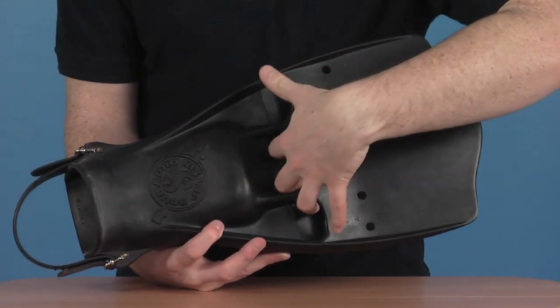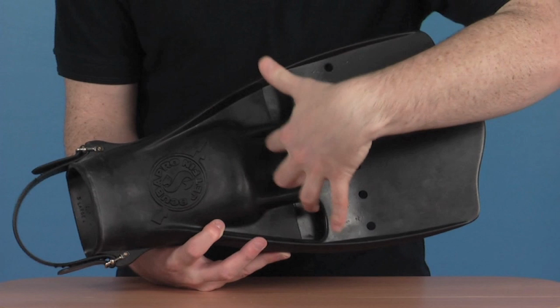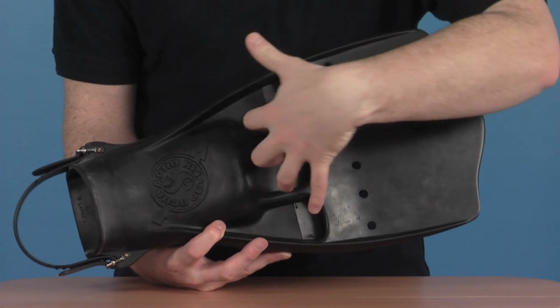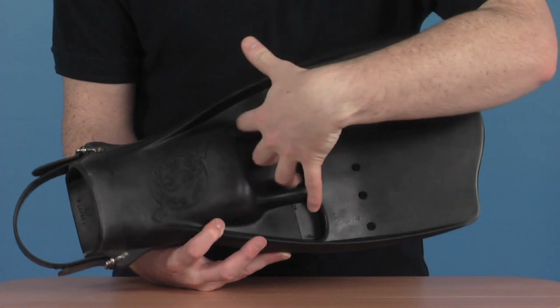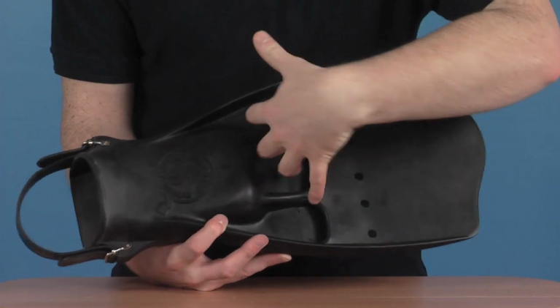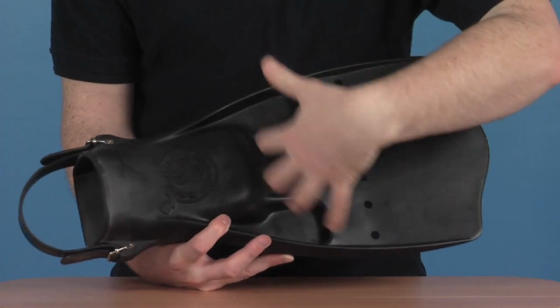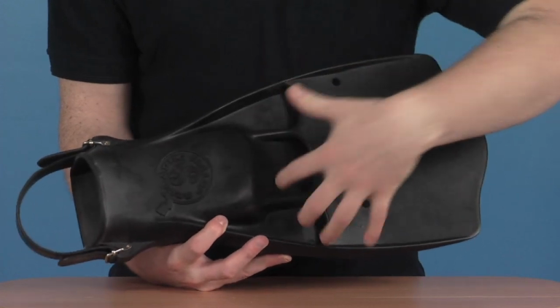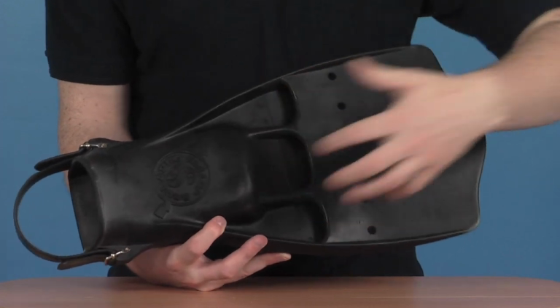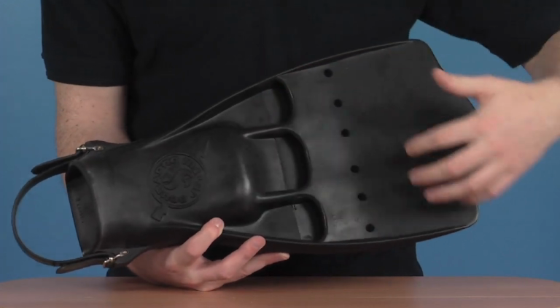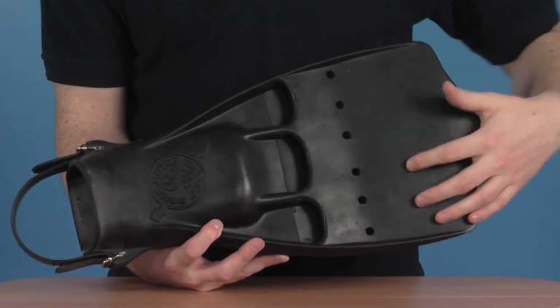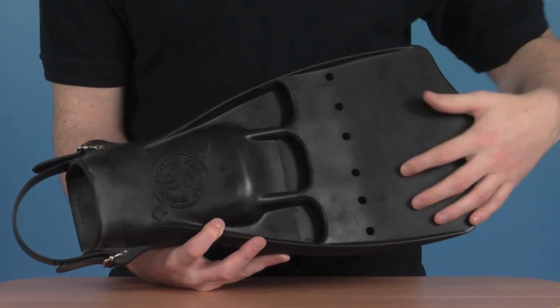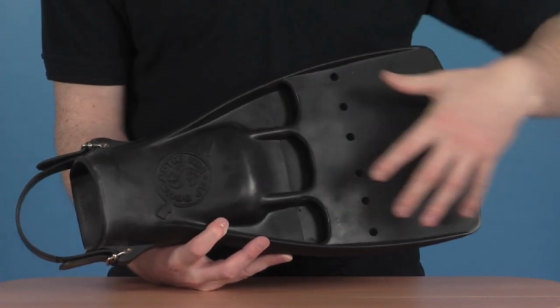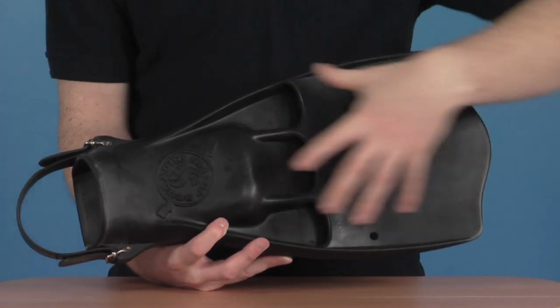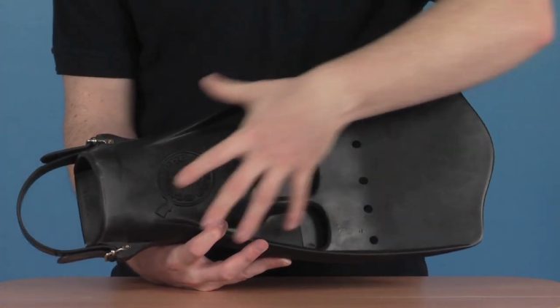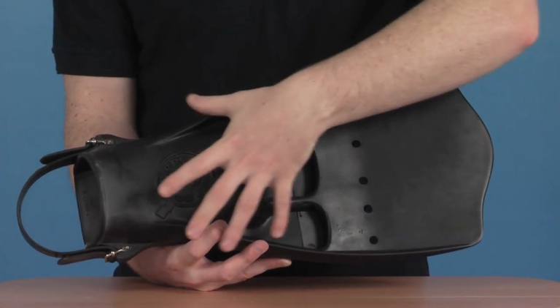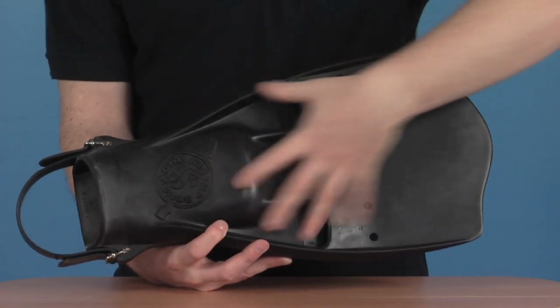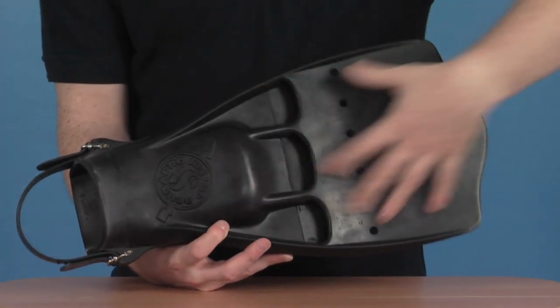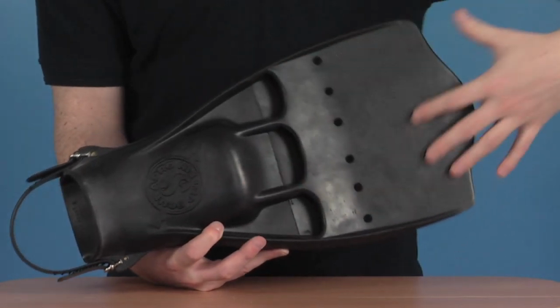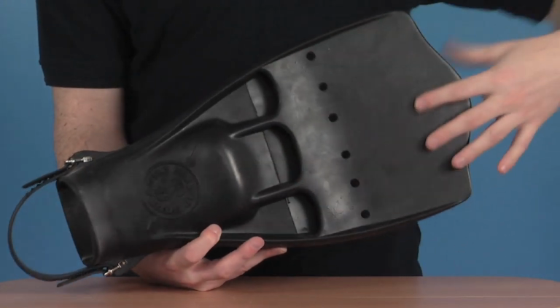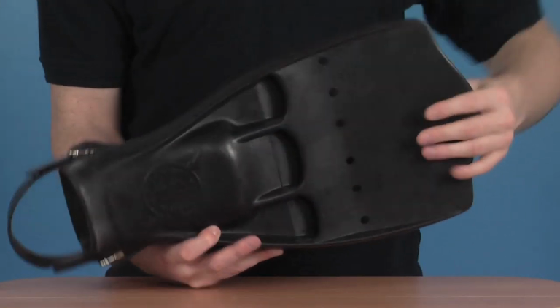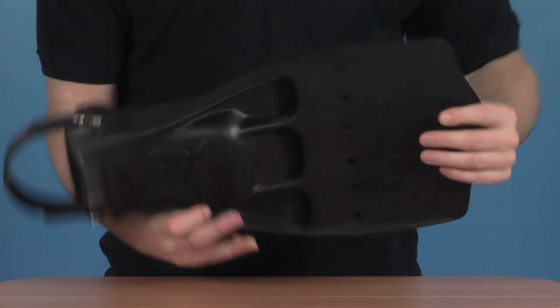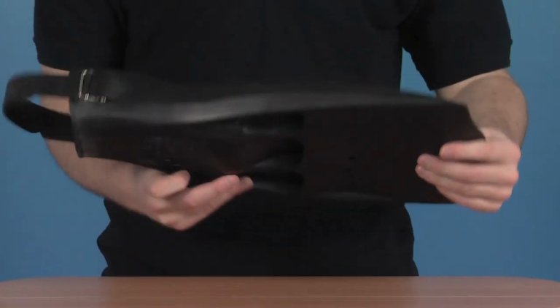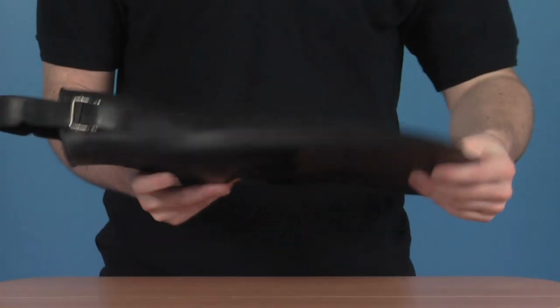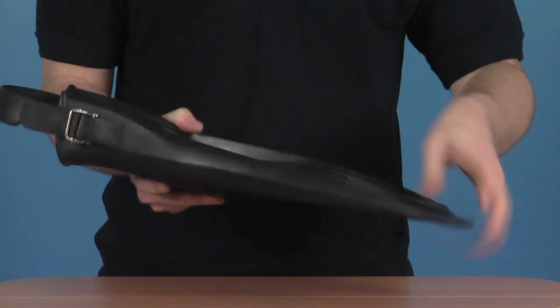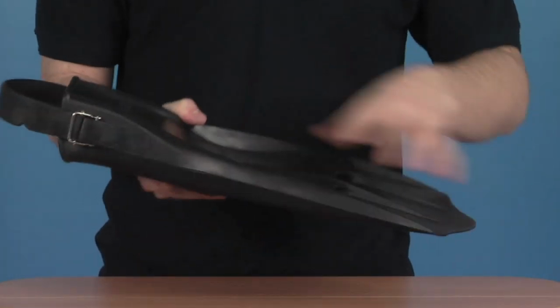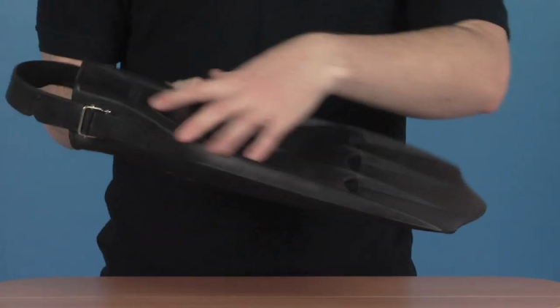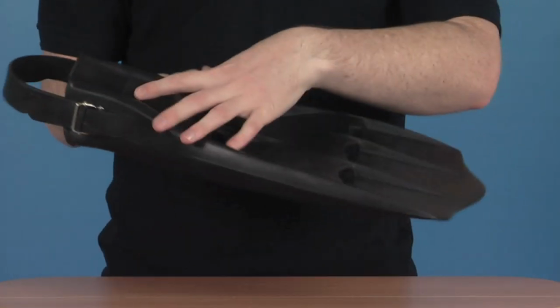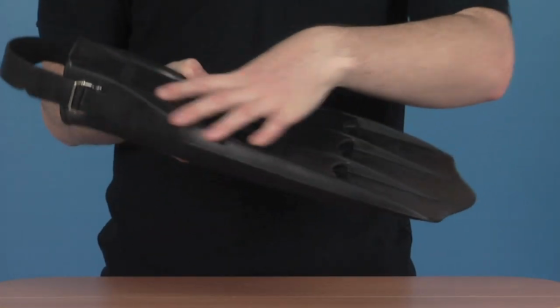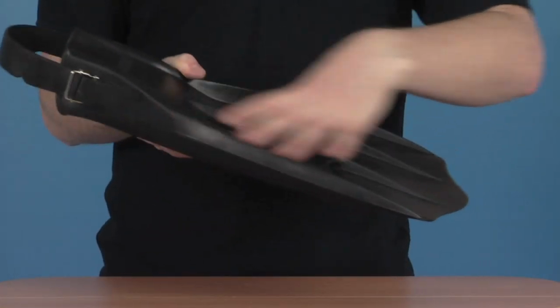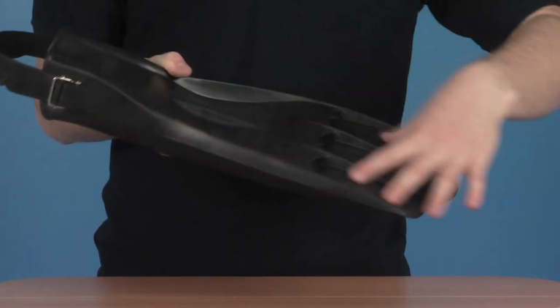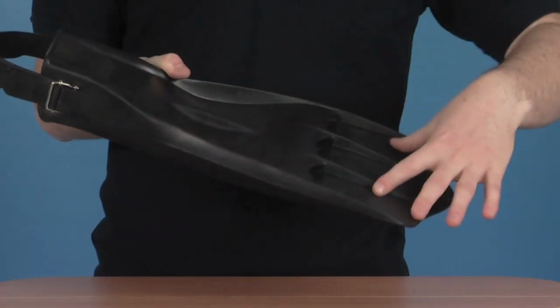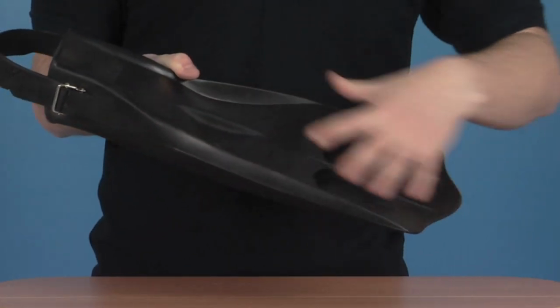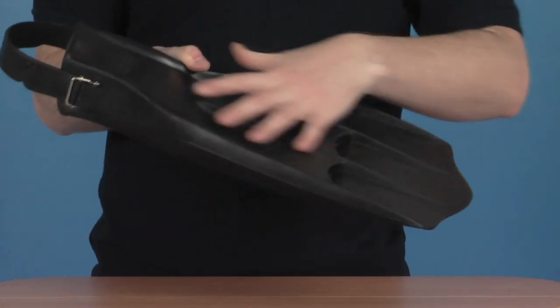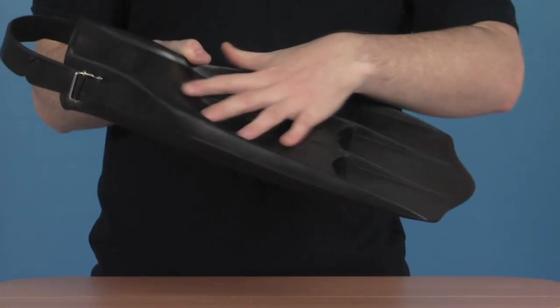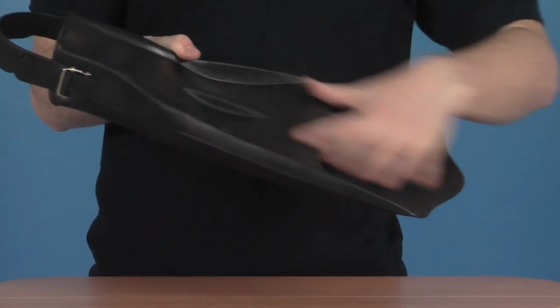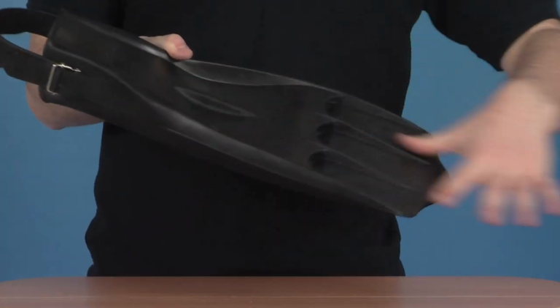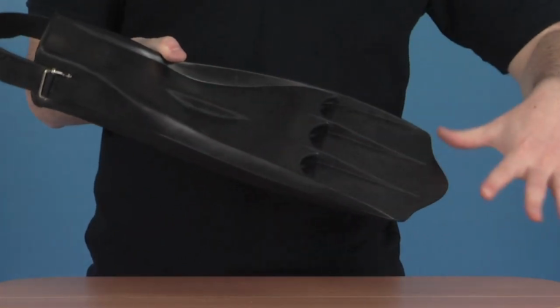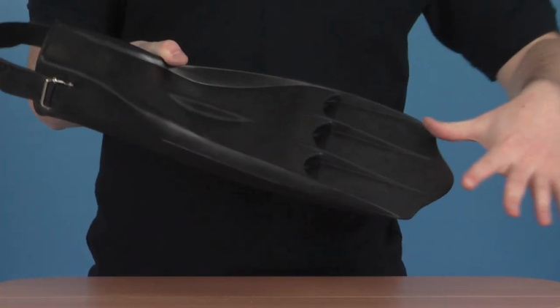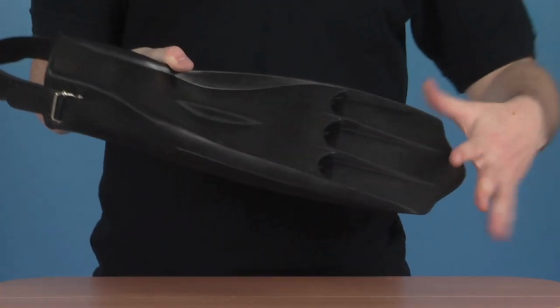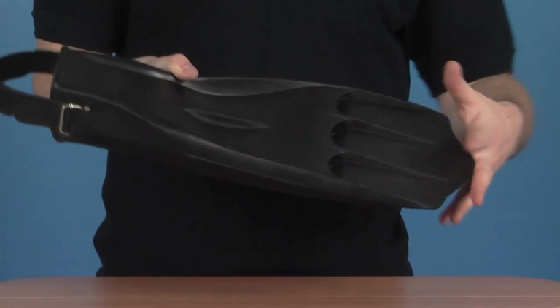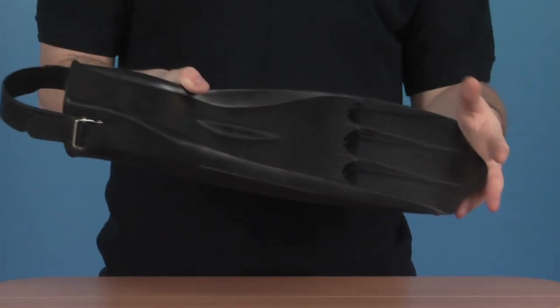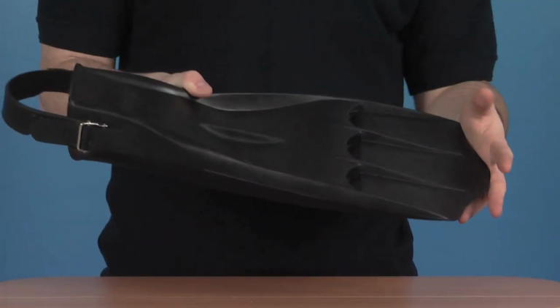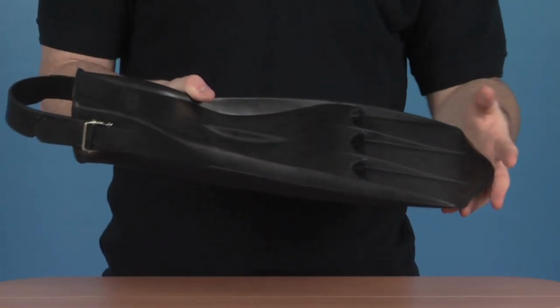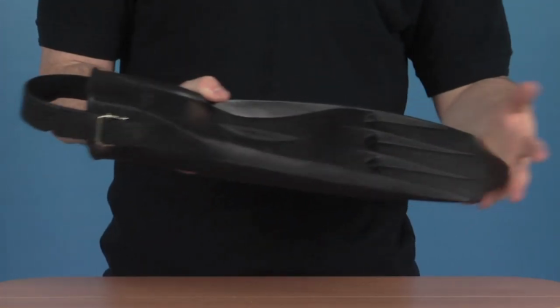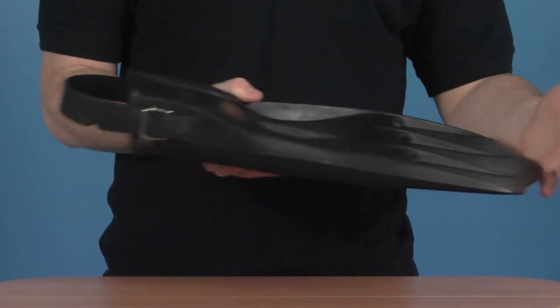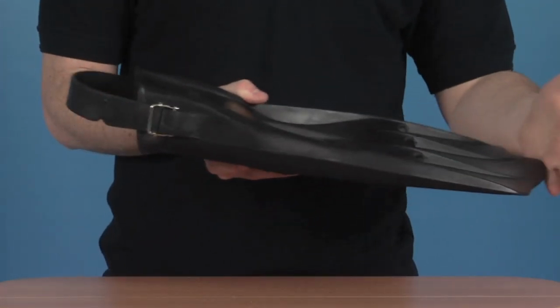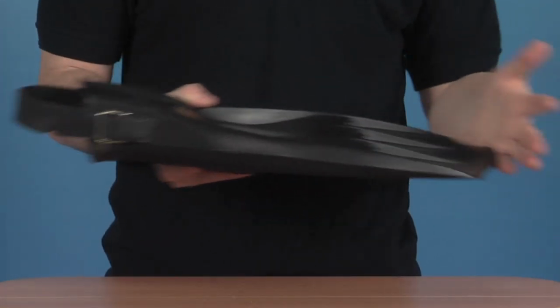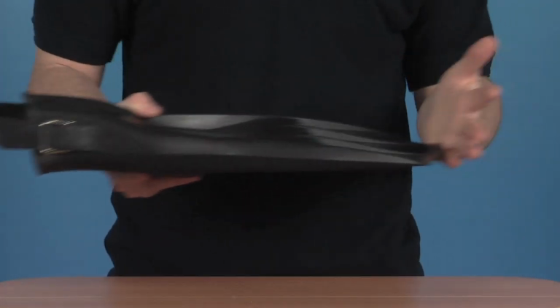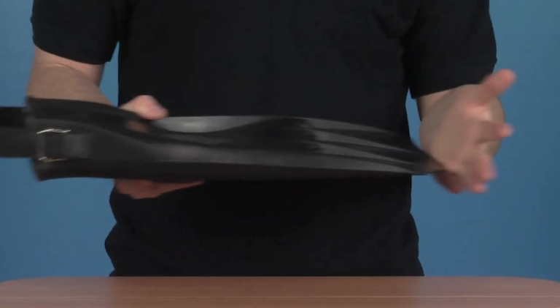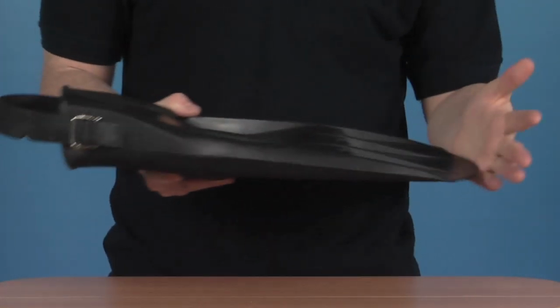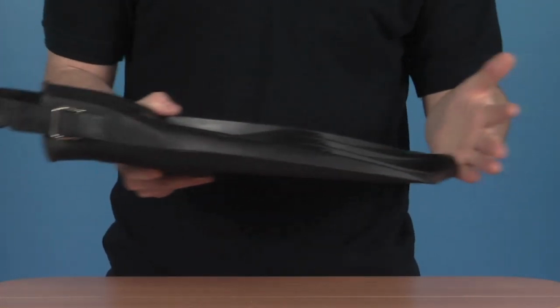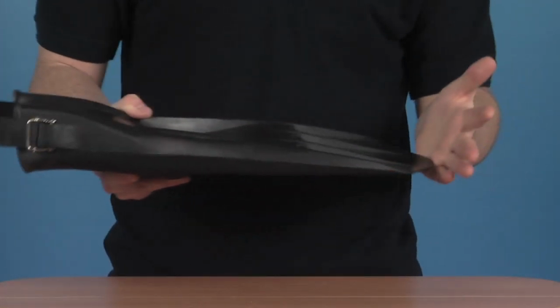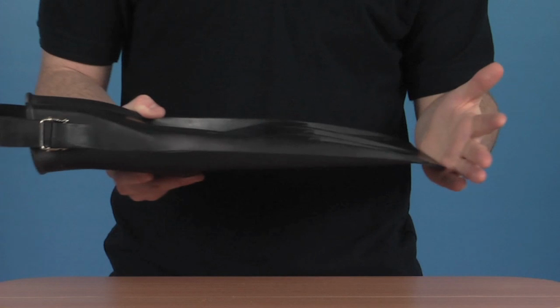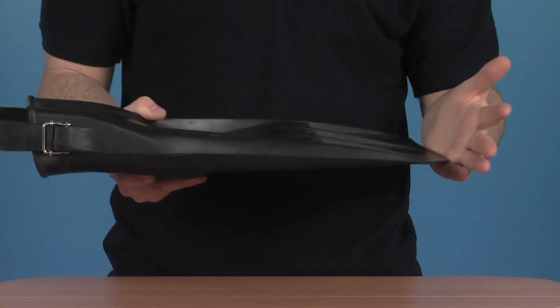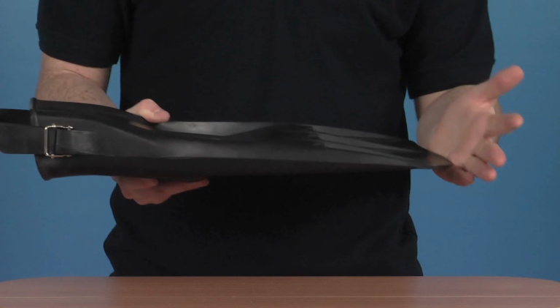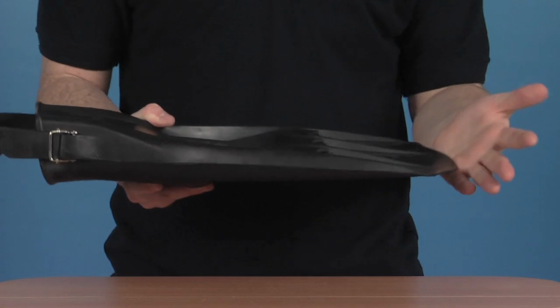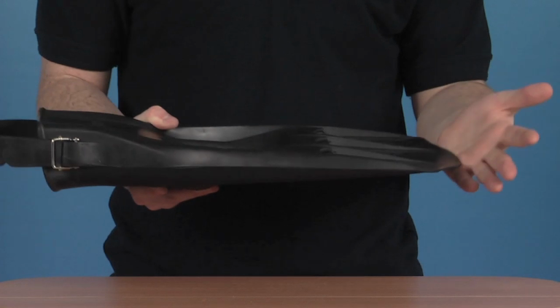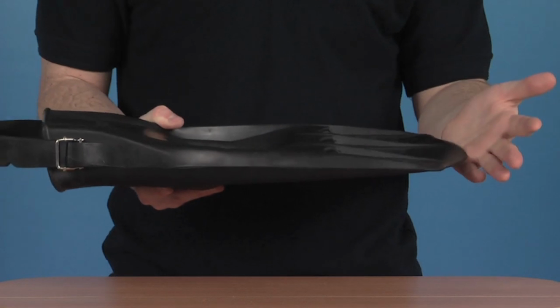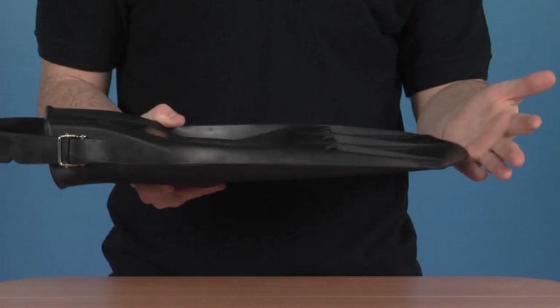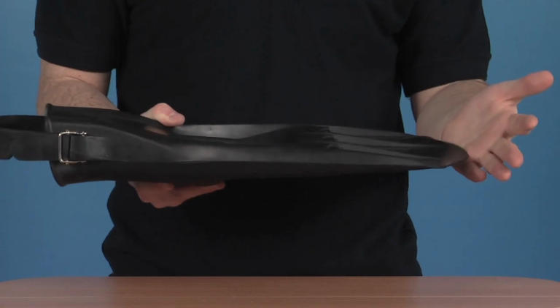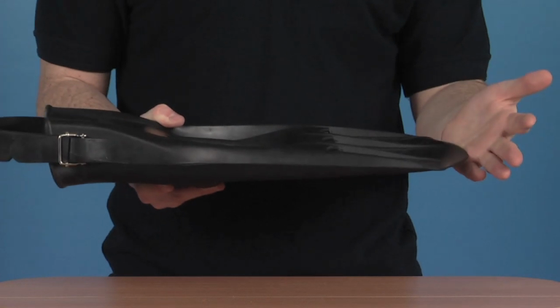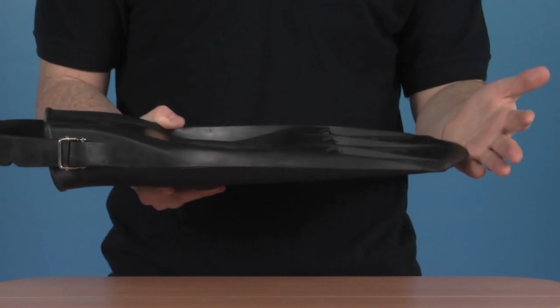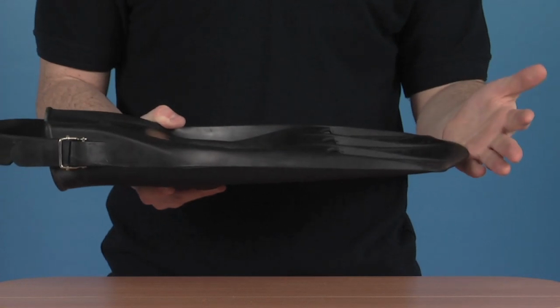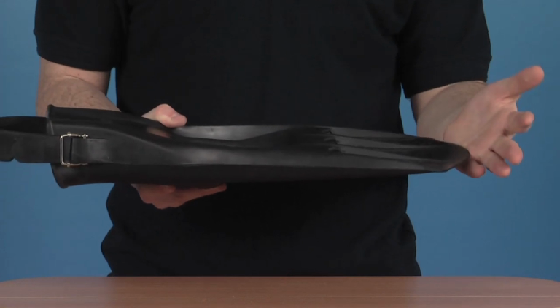The jet design helps draw water in and out of the back of the fin, which gives you great propulsion forwards.